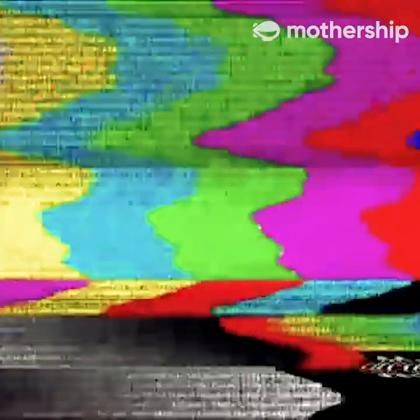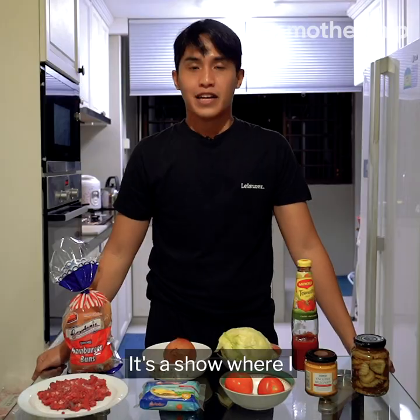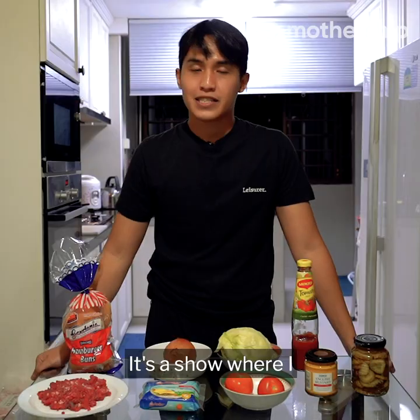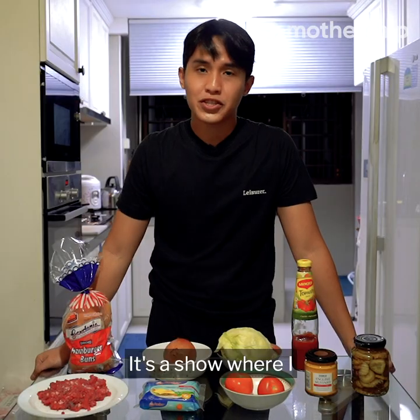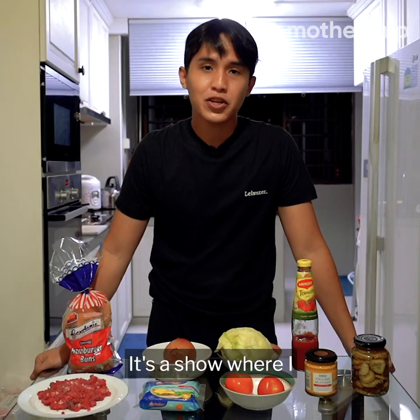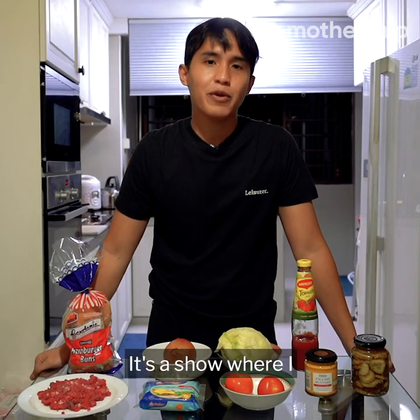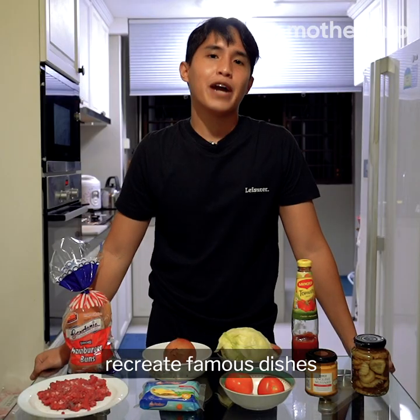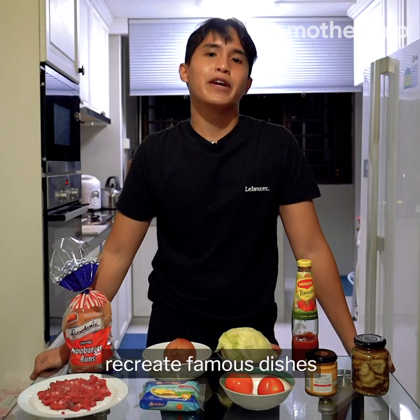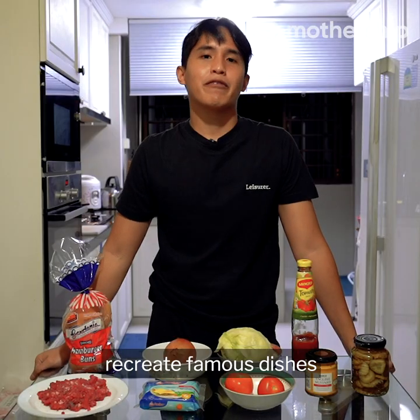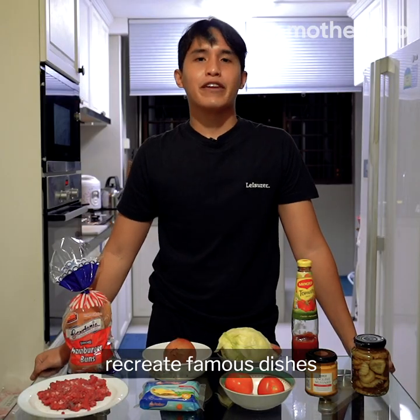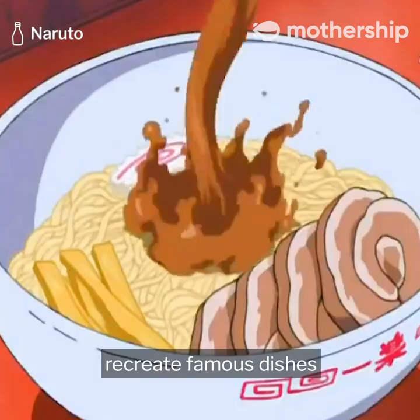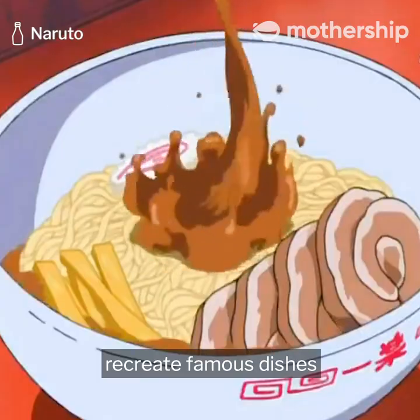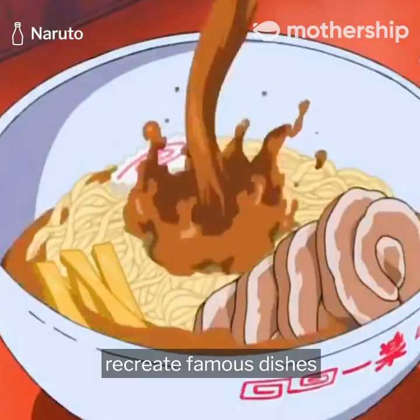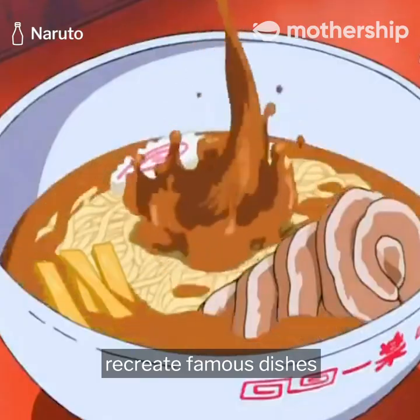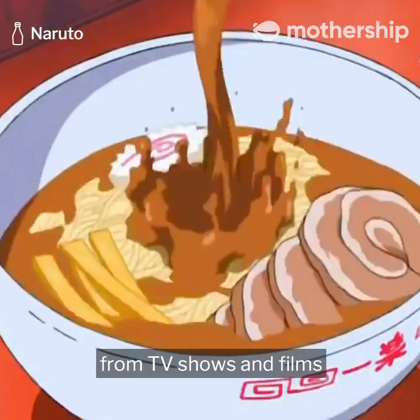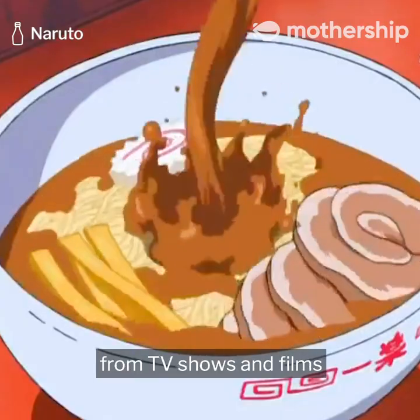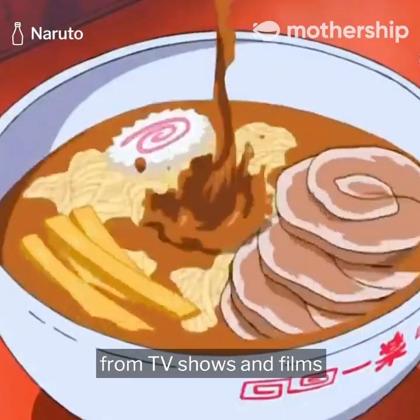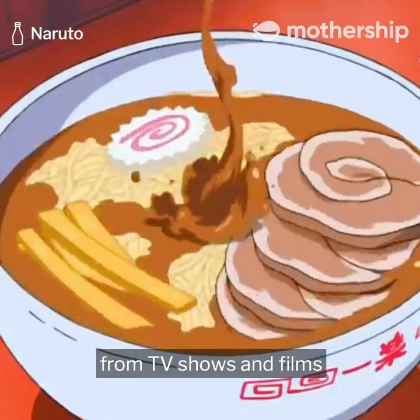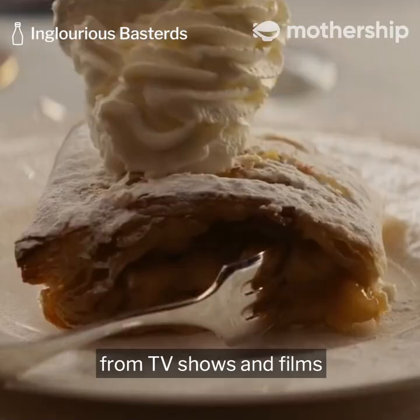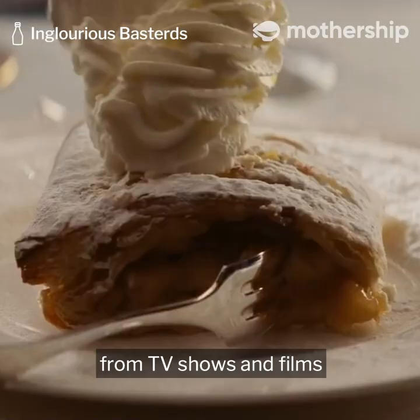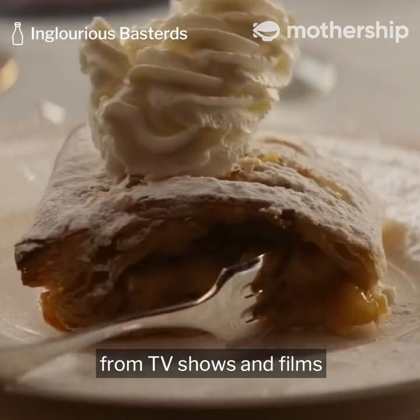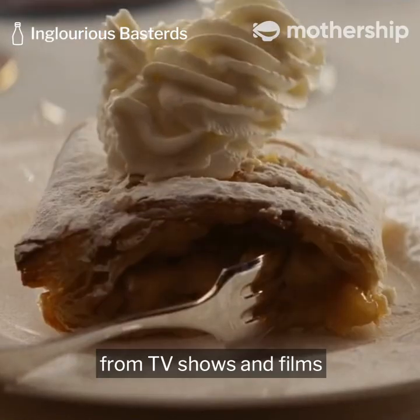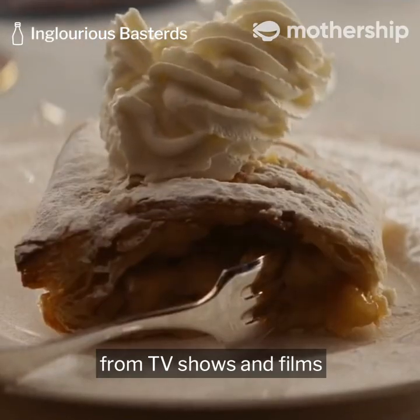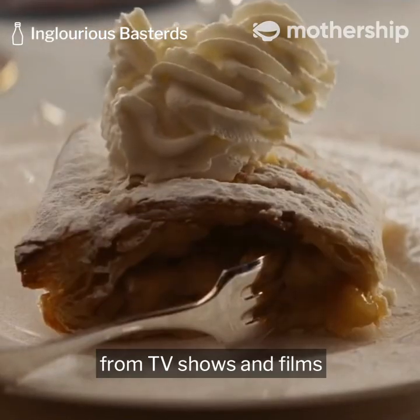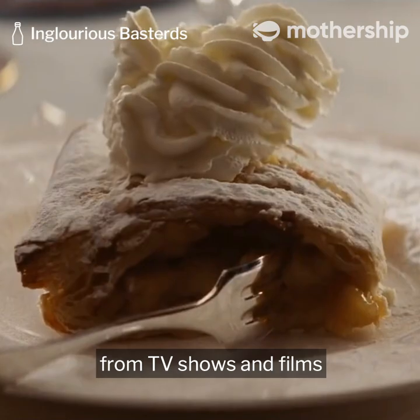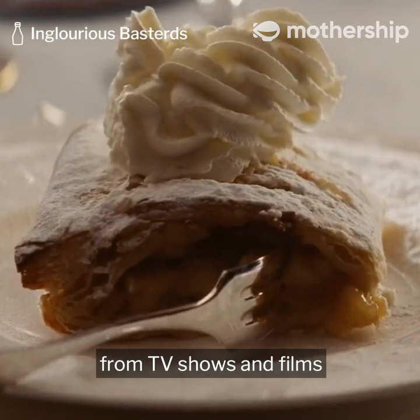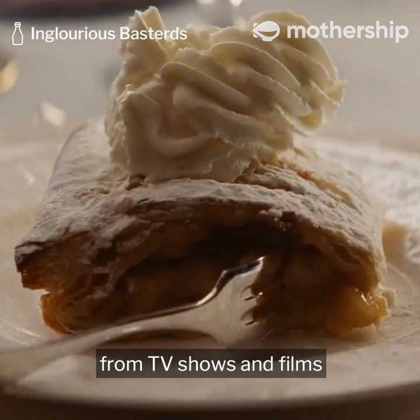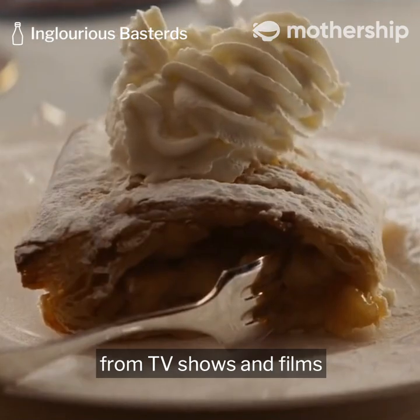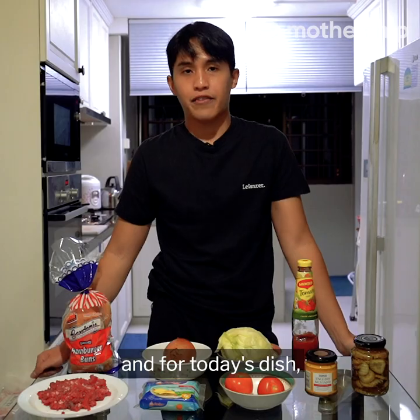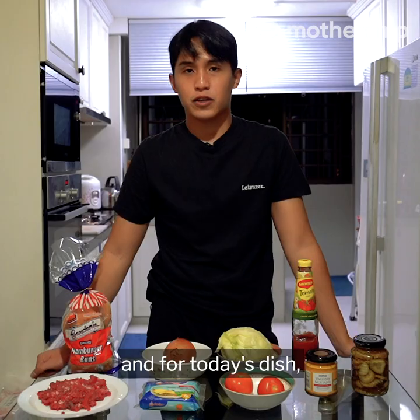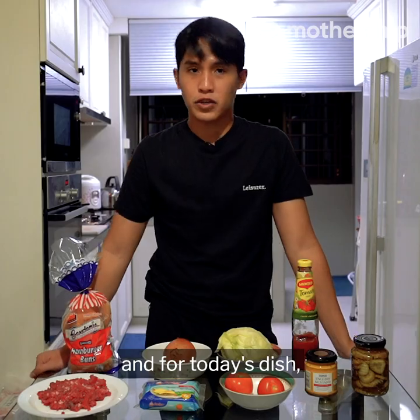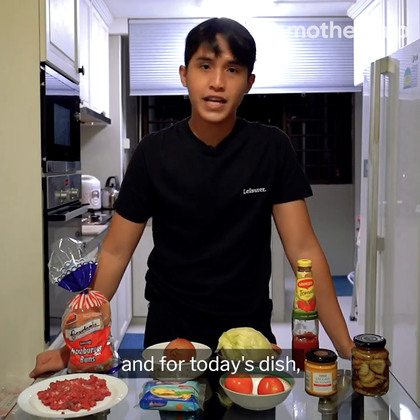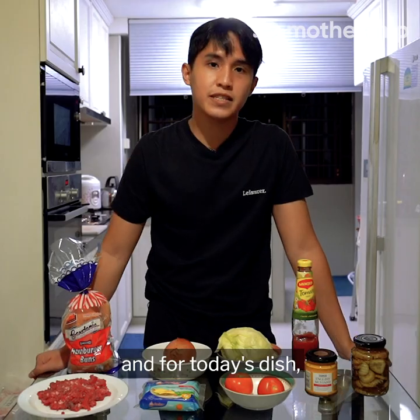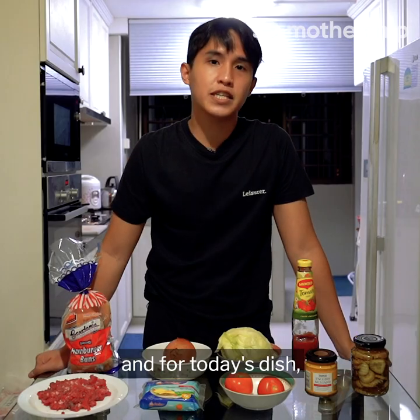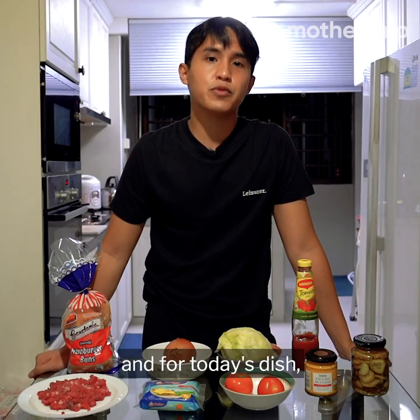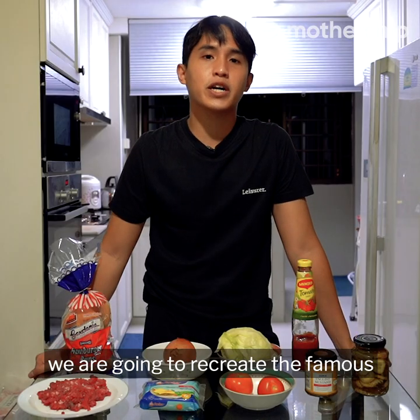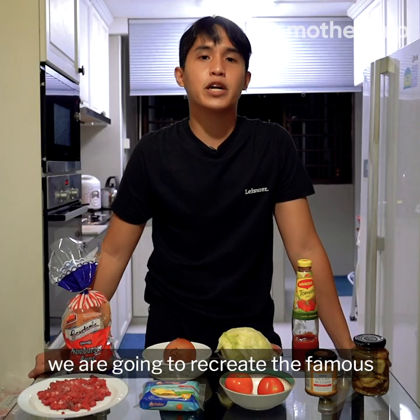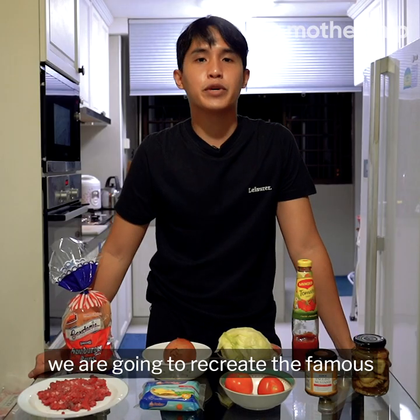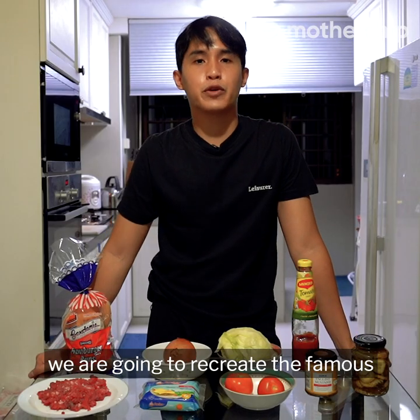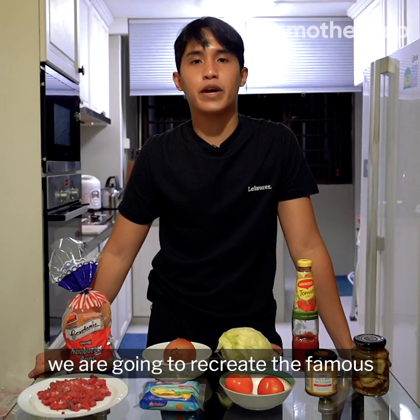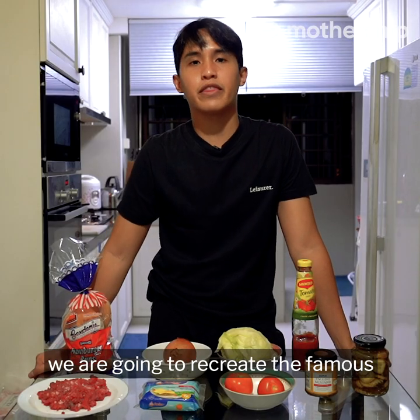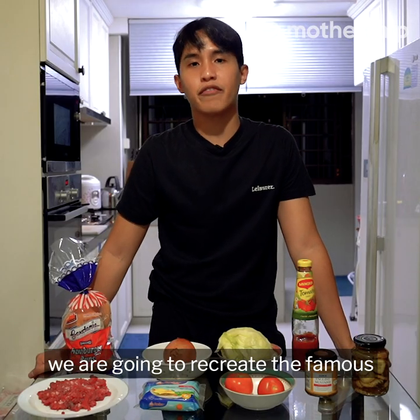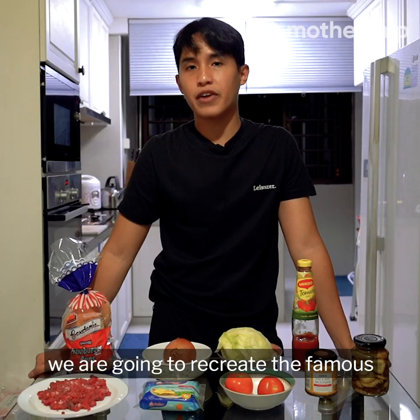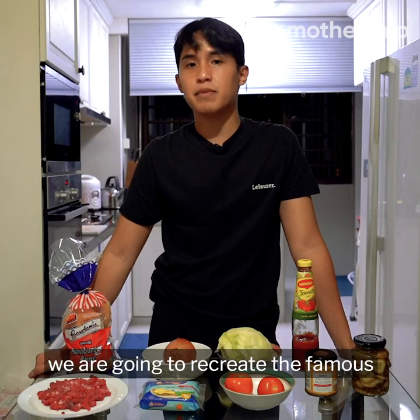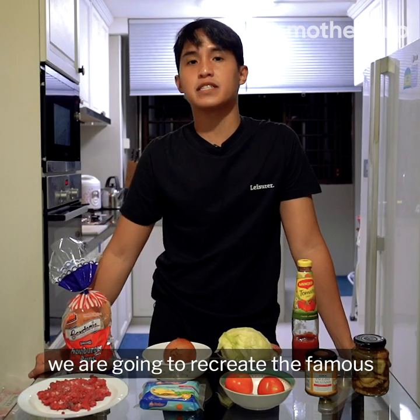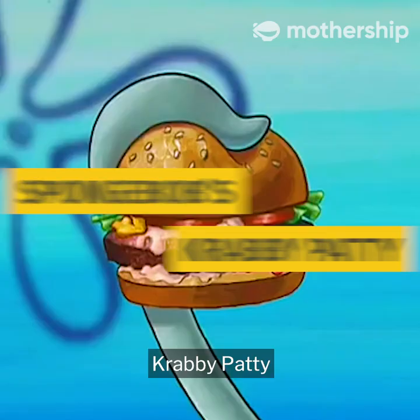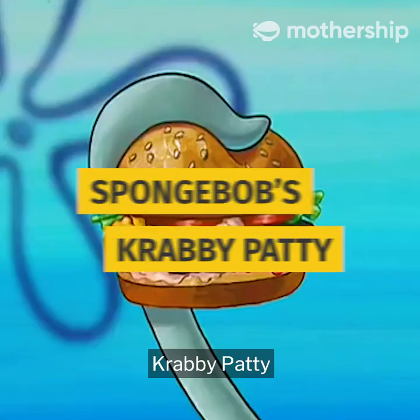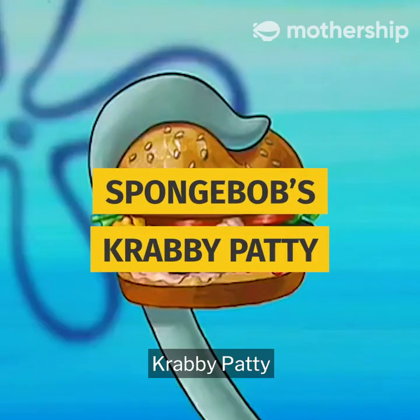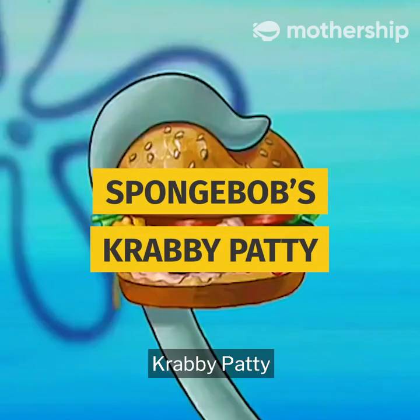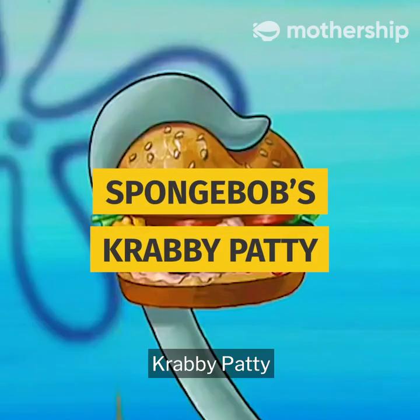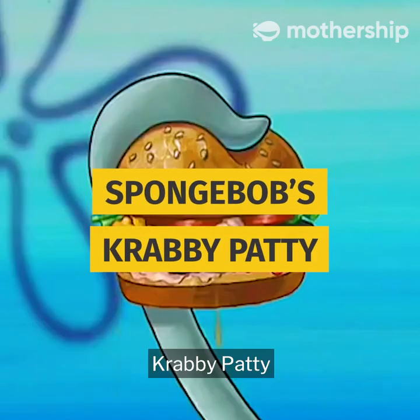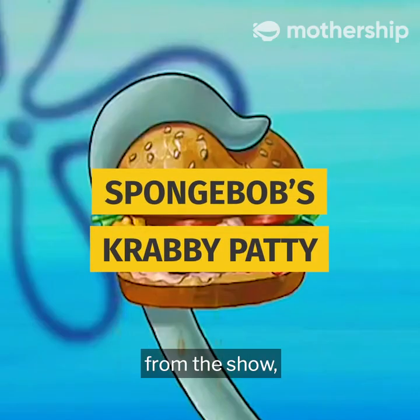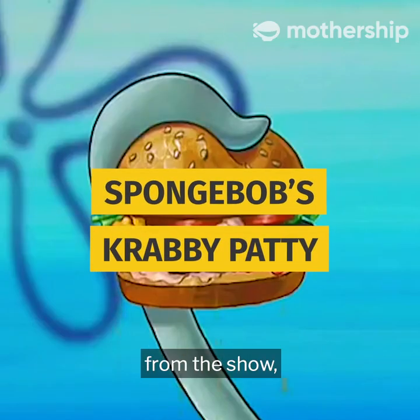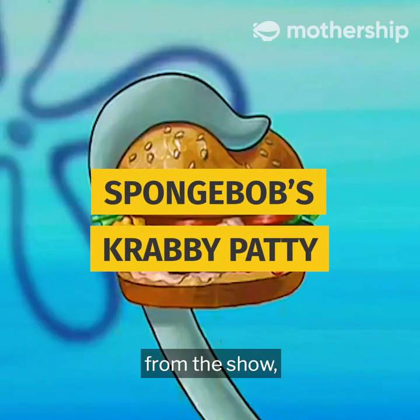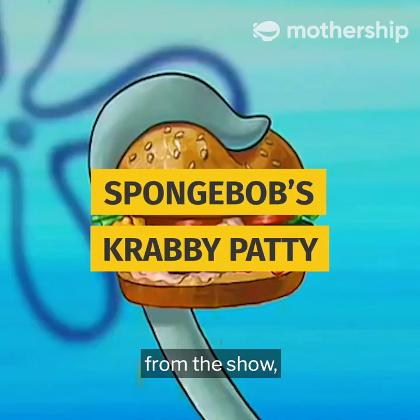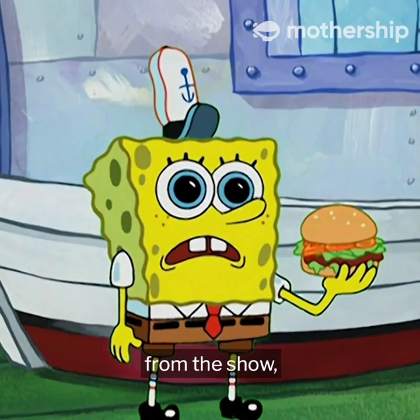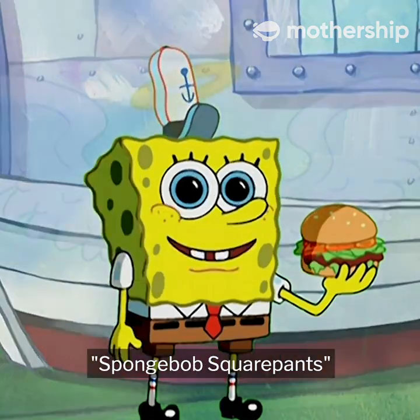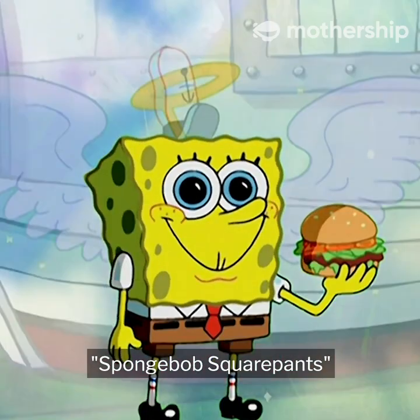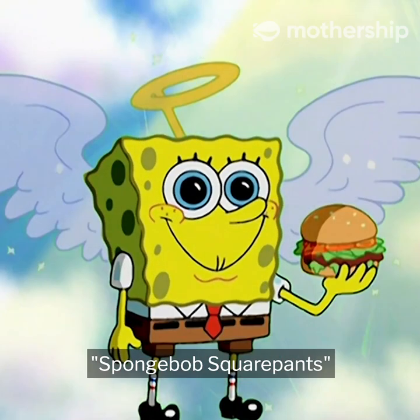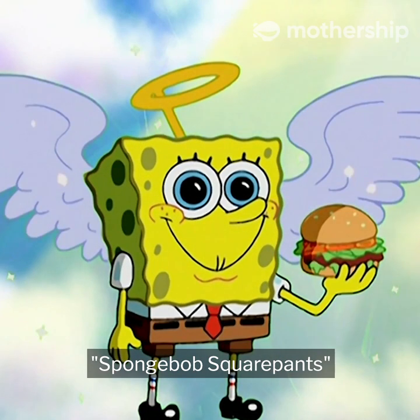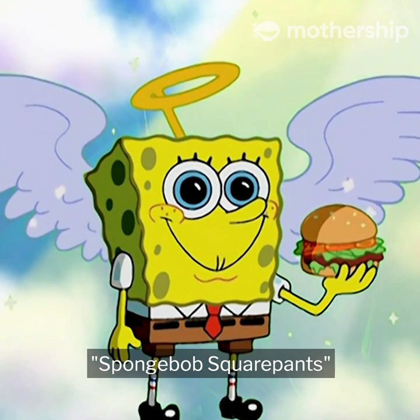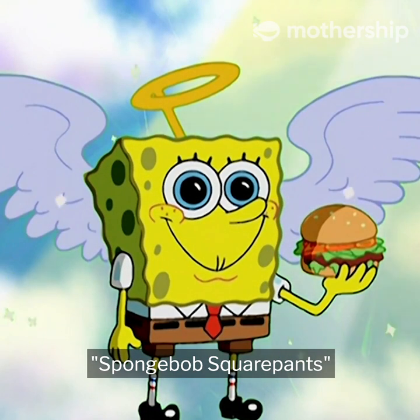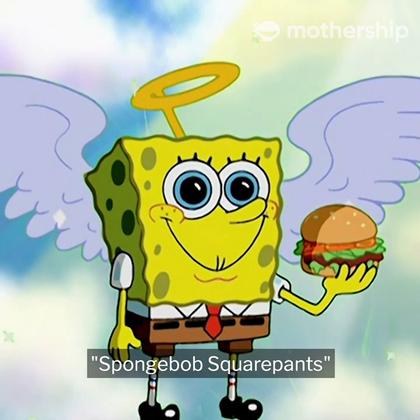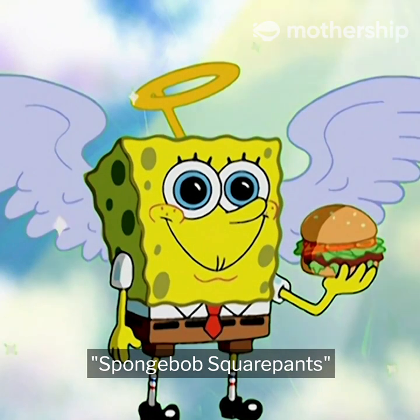It's a show where I recreate famous dishes from TV shows and films. And for today's dish, we're going to recreate the famous Krabby Patty from the show SpongeBob SquarePants.